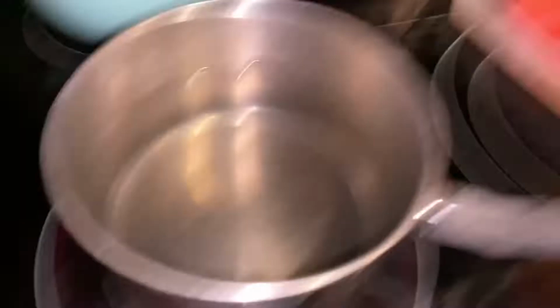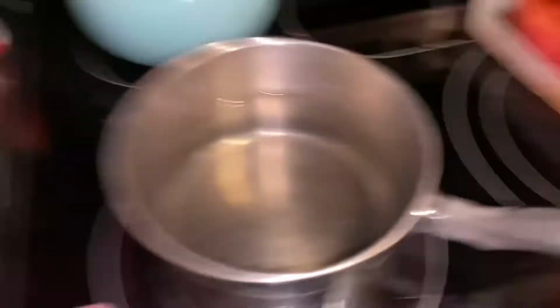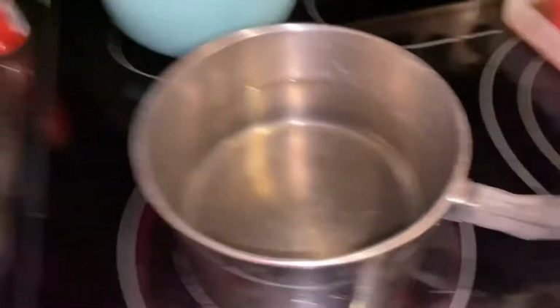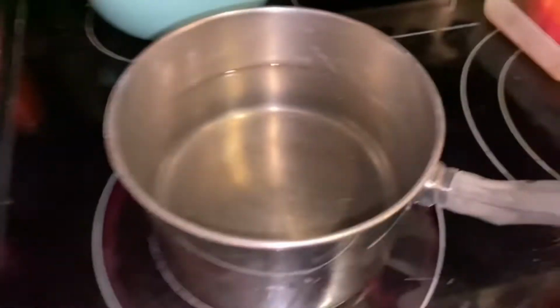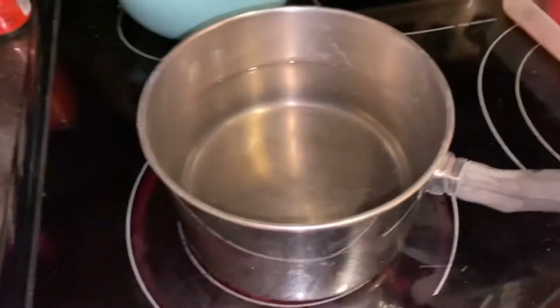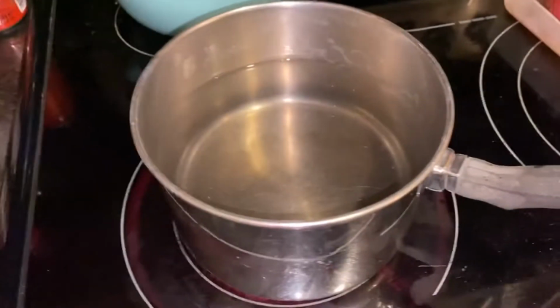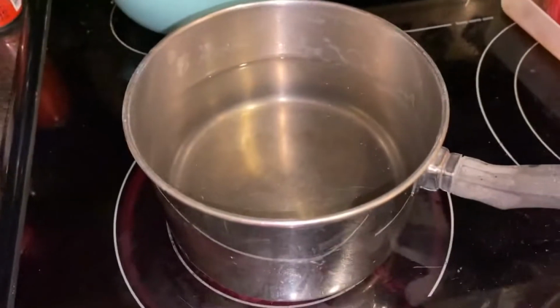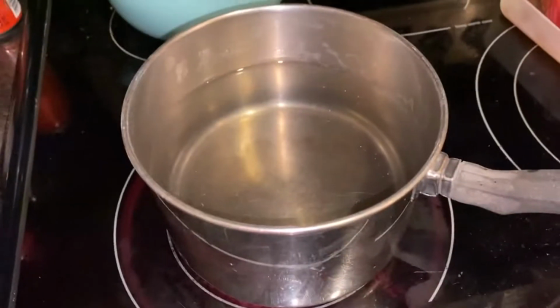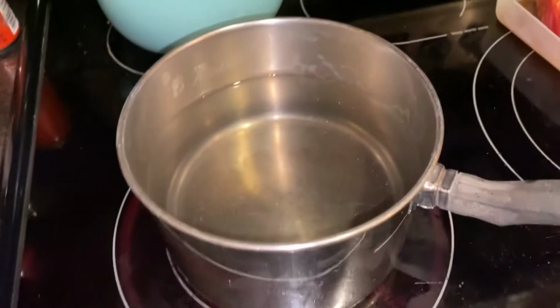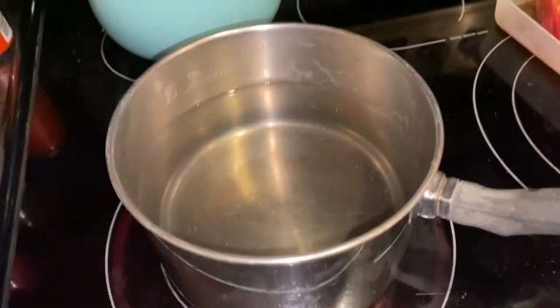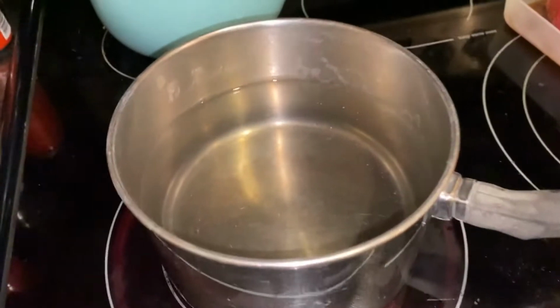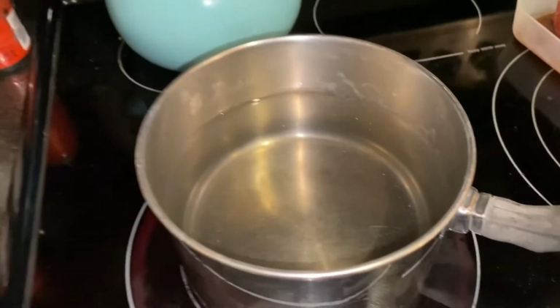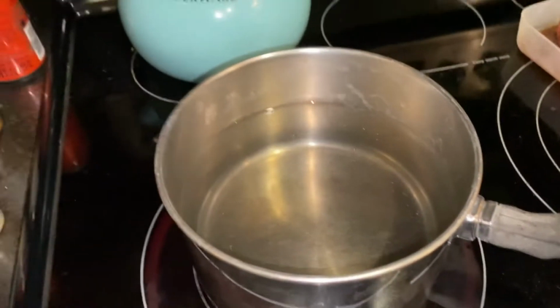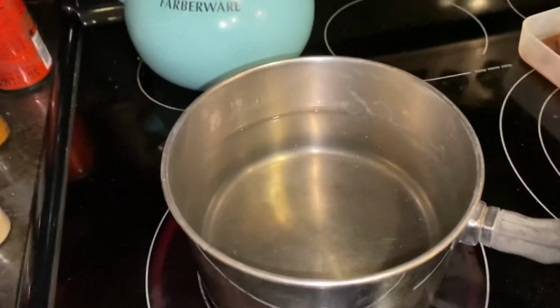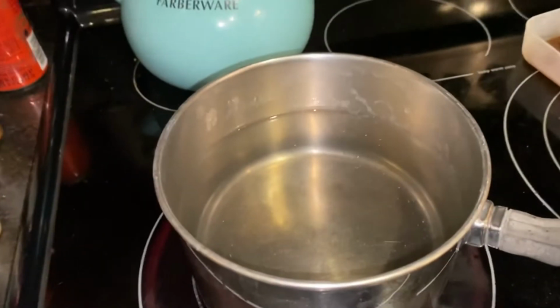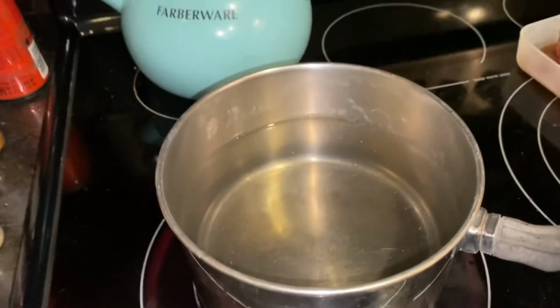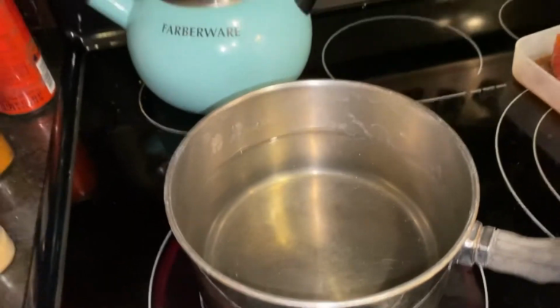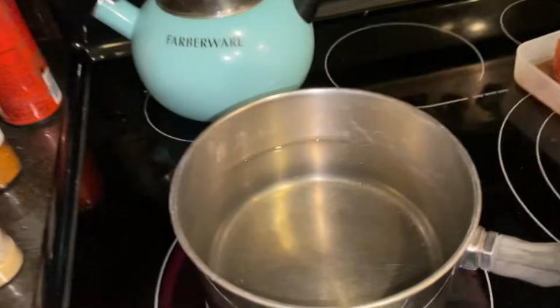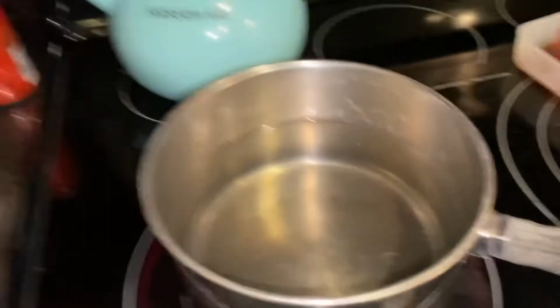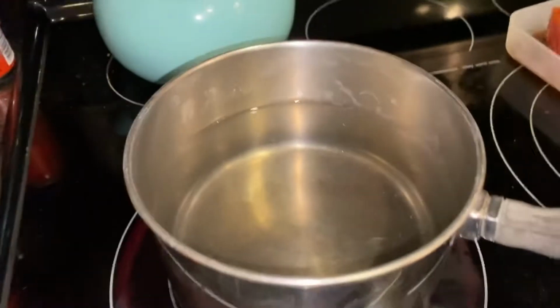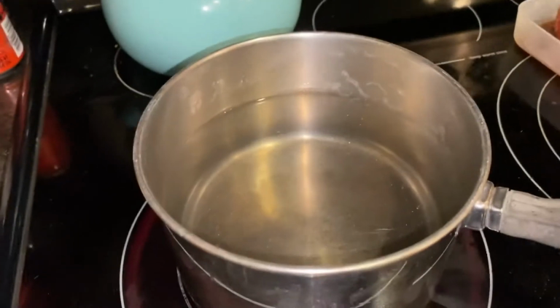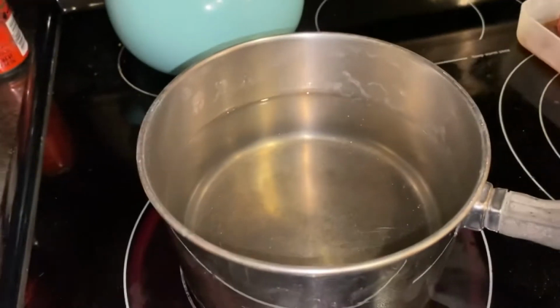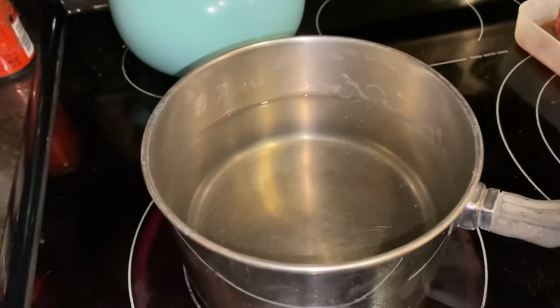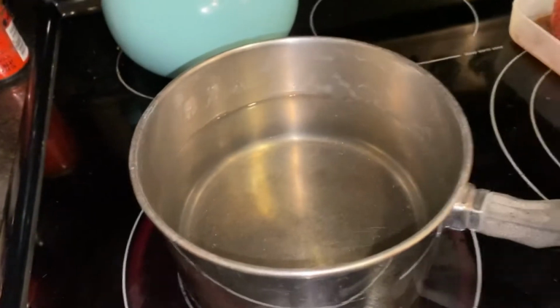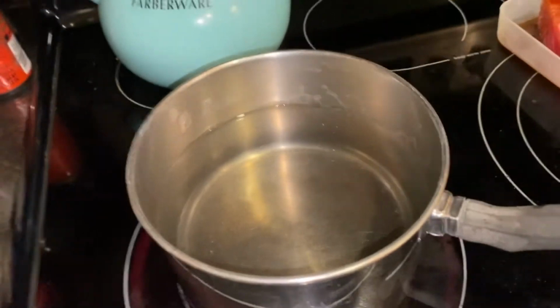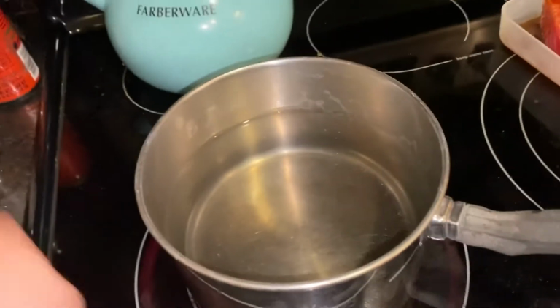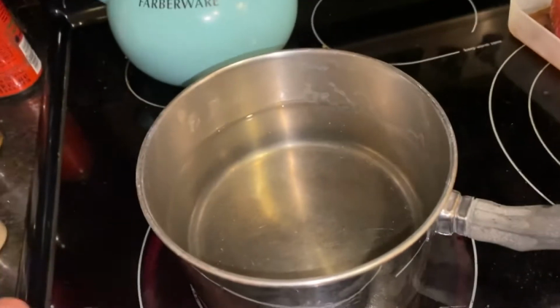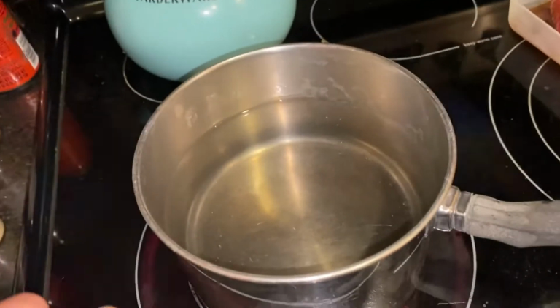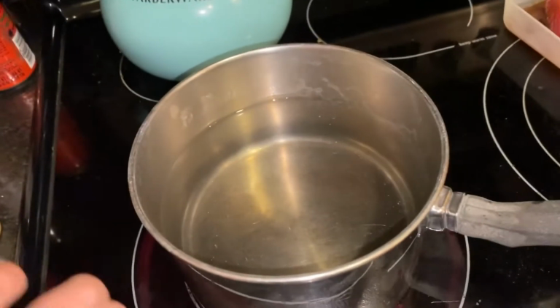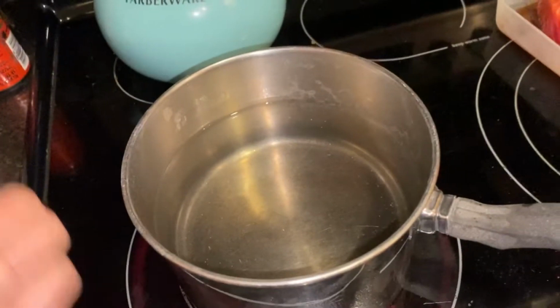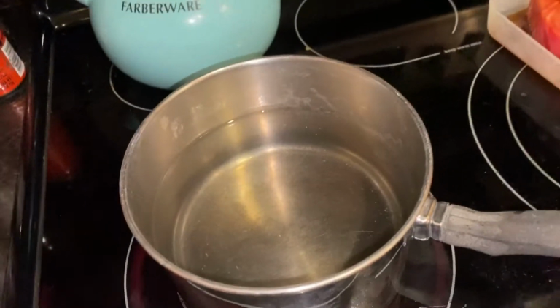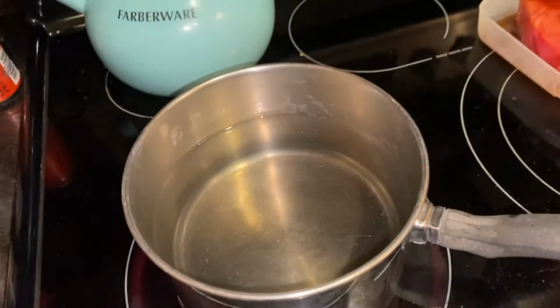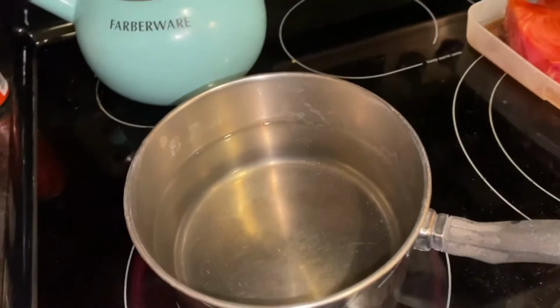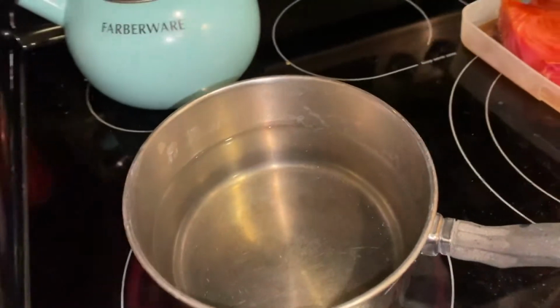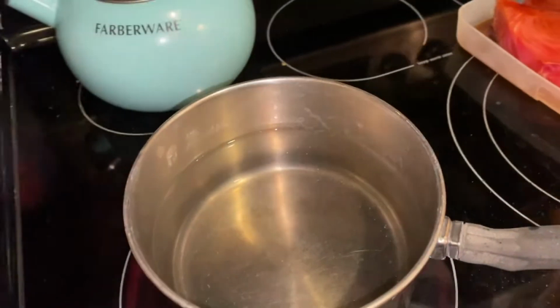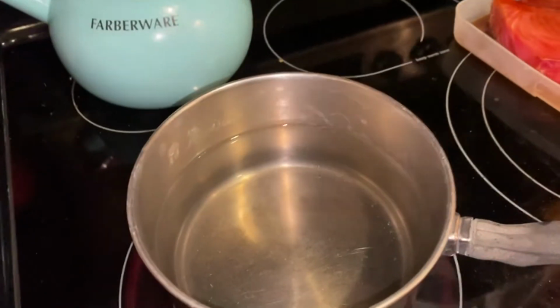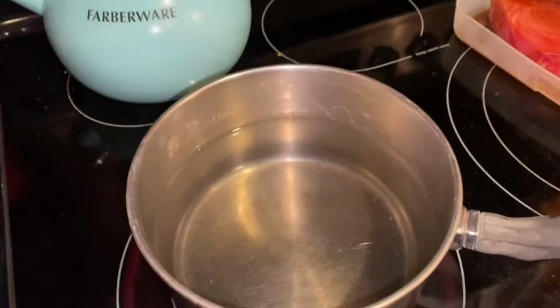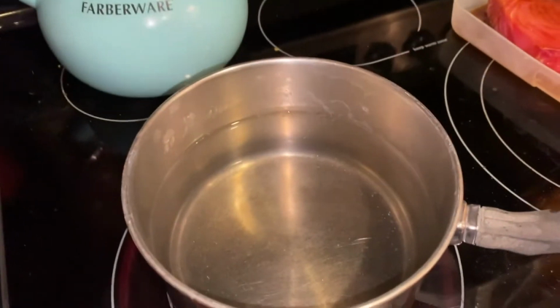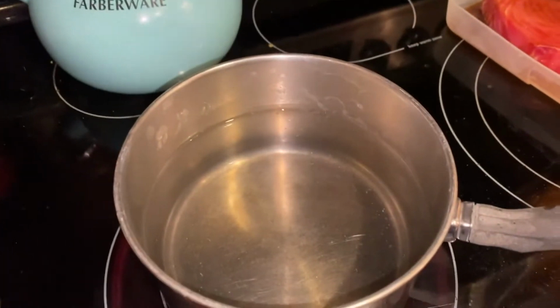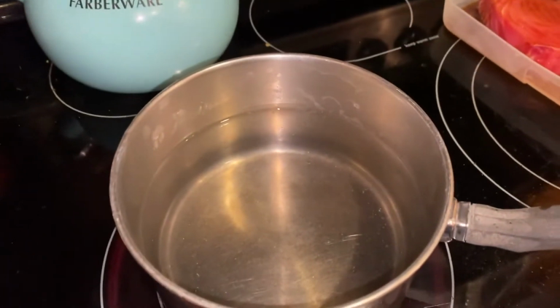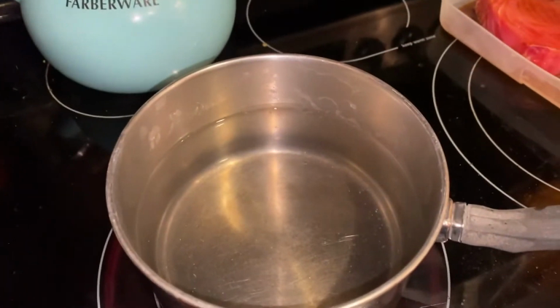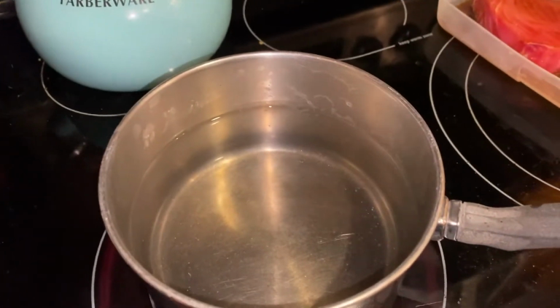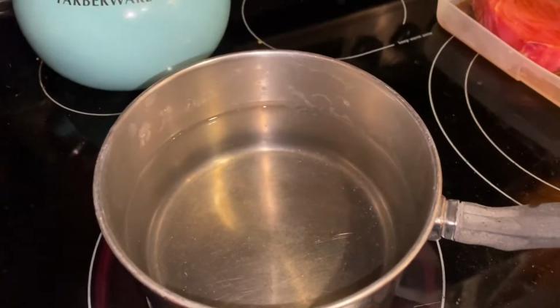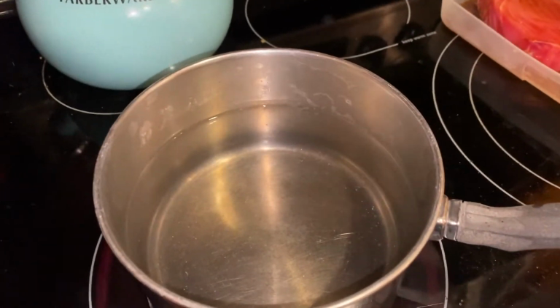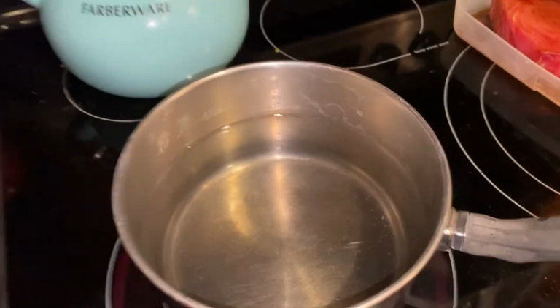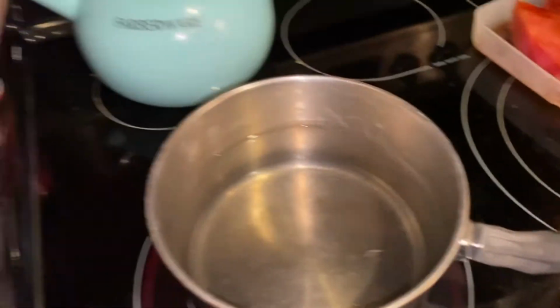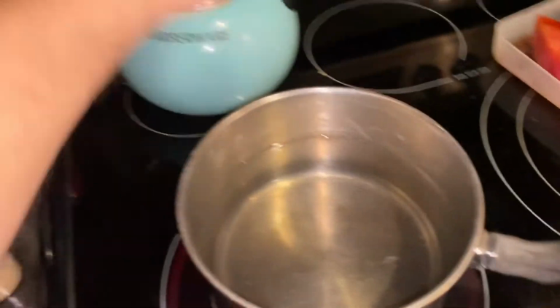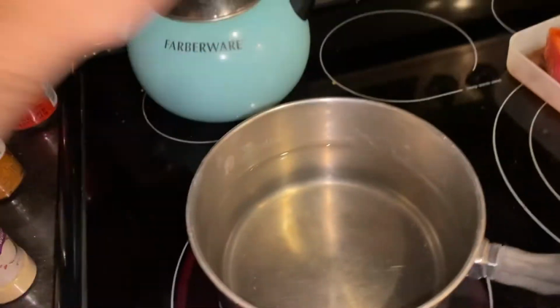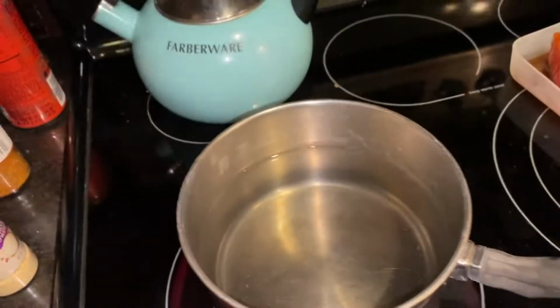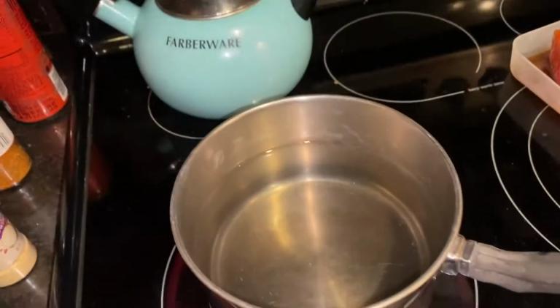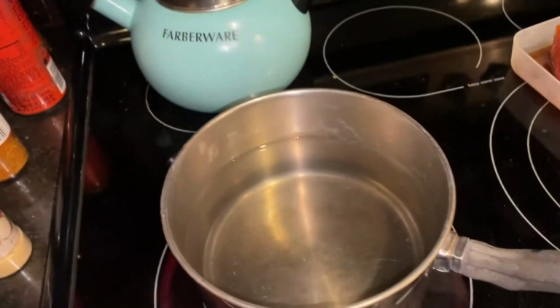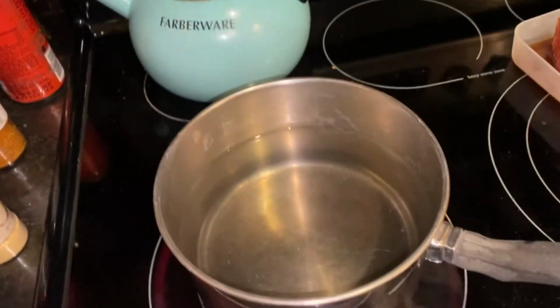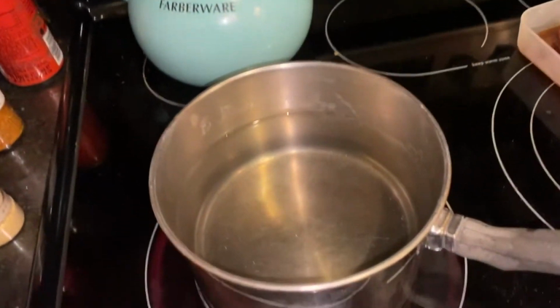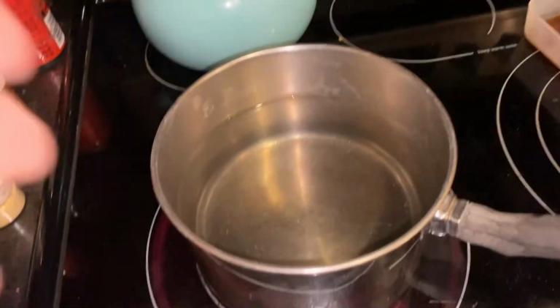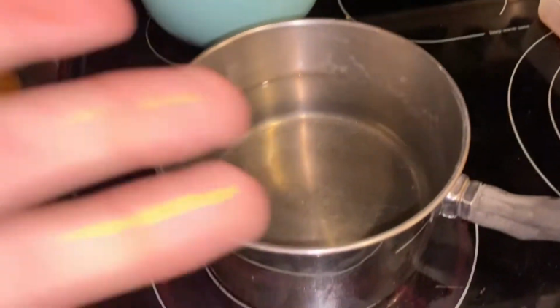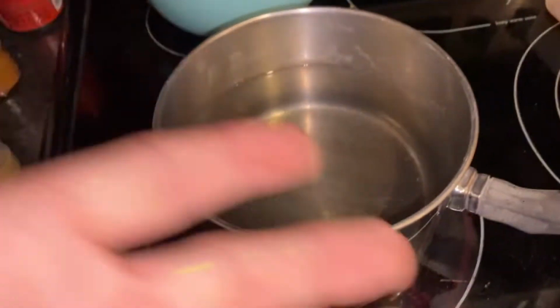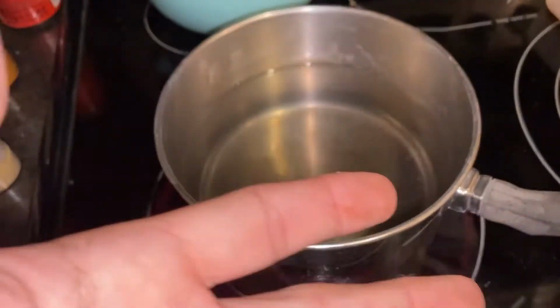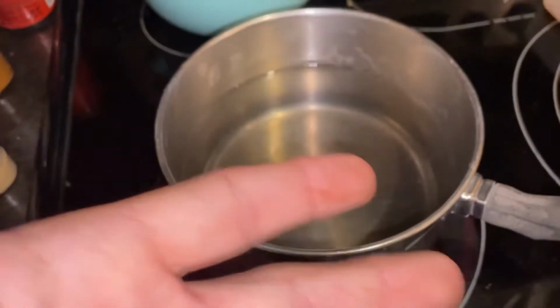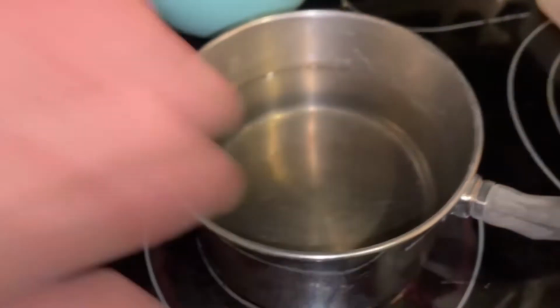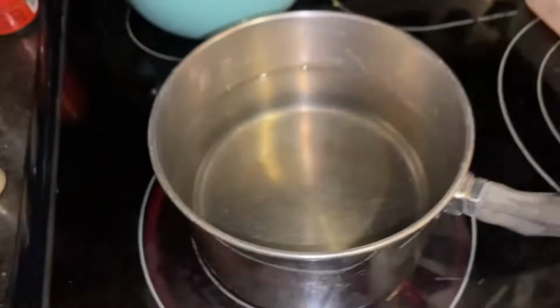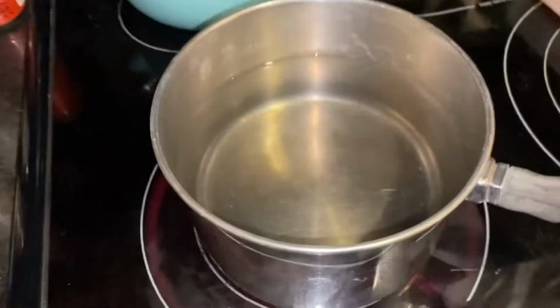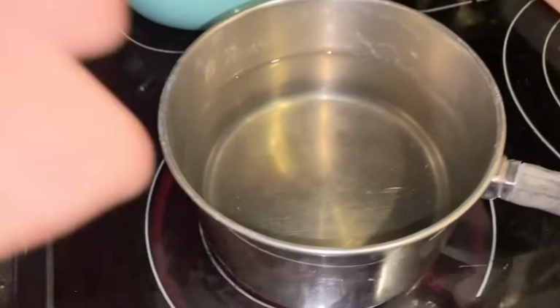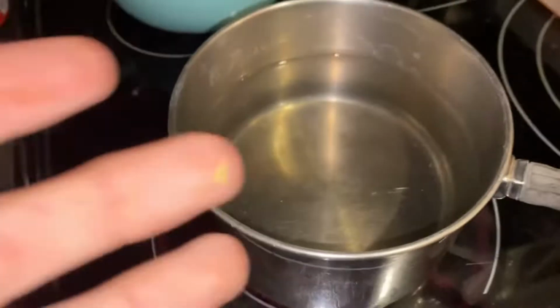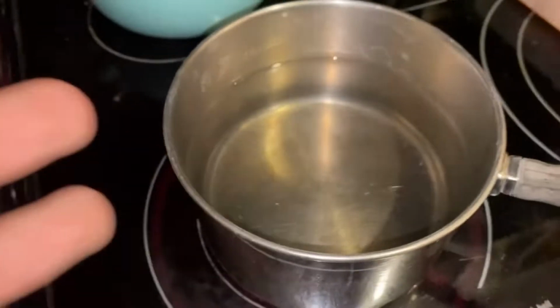So first of all, obviously you put water in a pot. You let it boil. Simple enough, right? We're actually going to start with that.